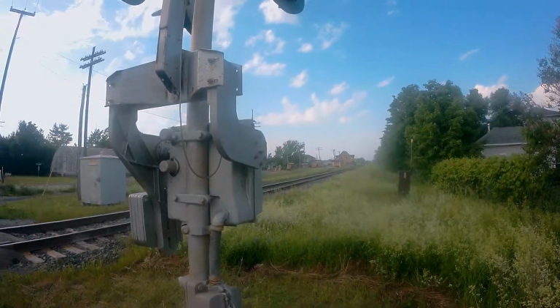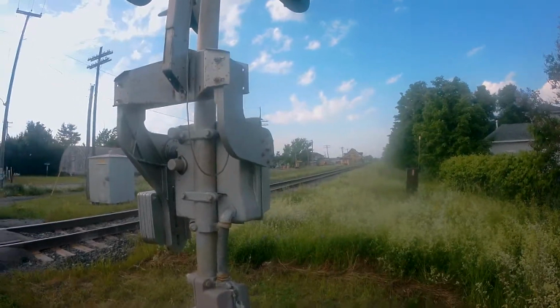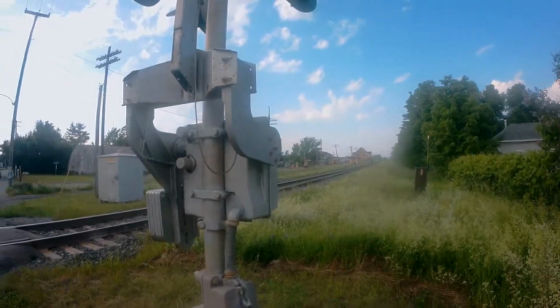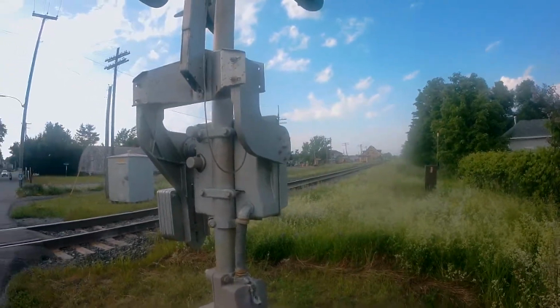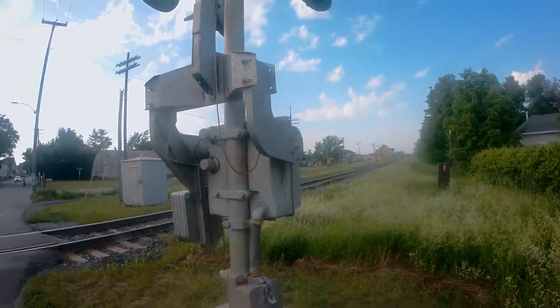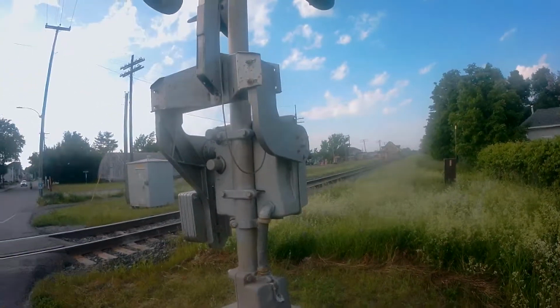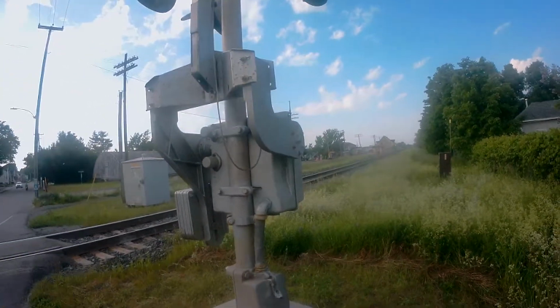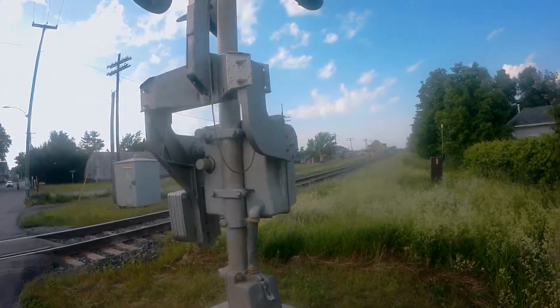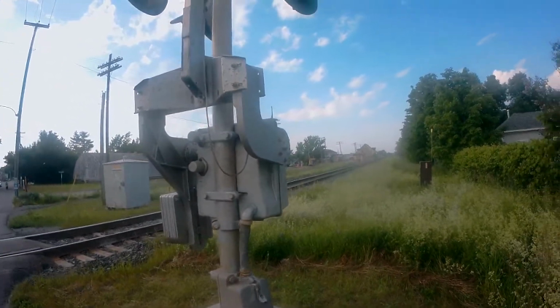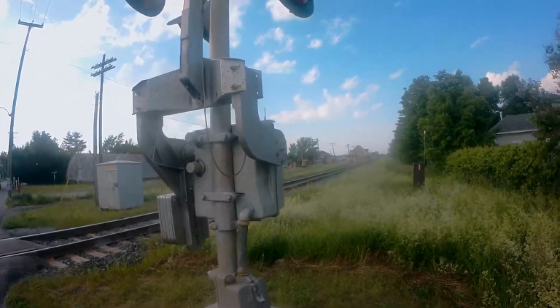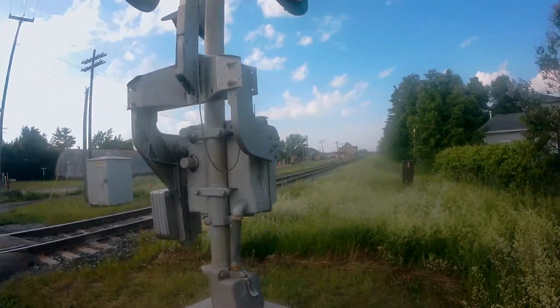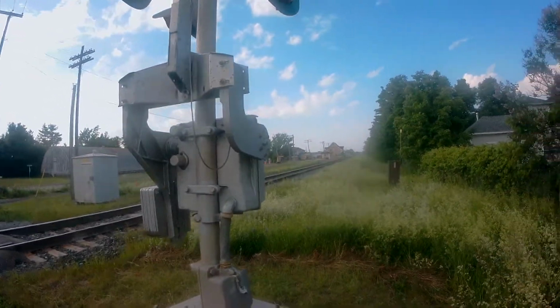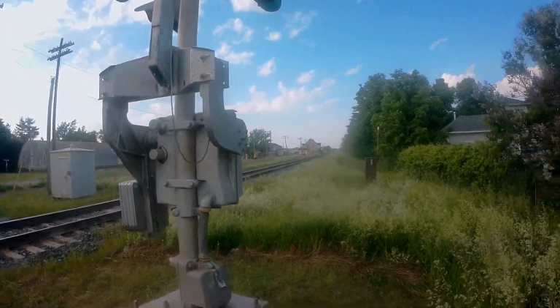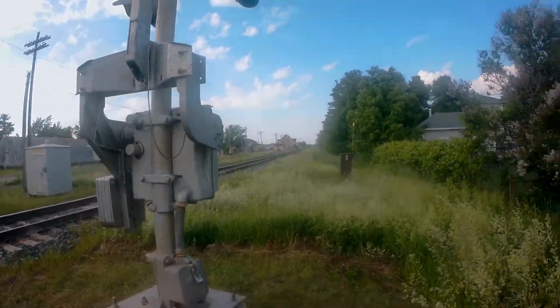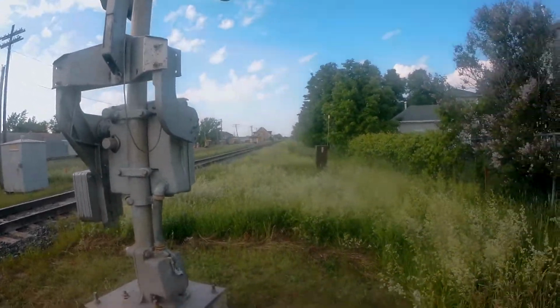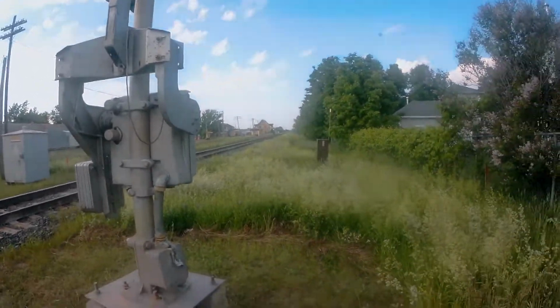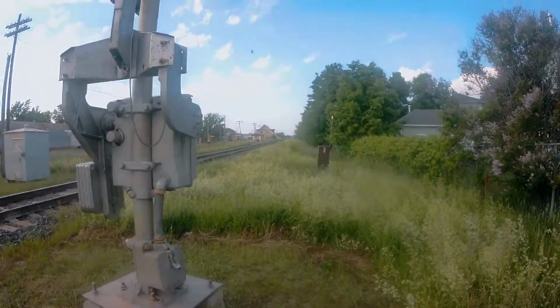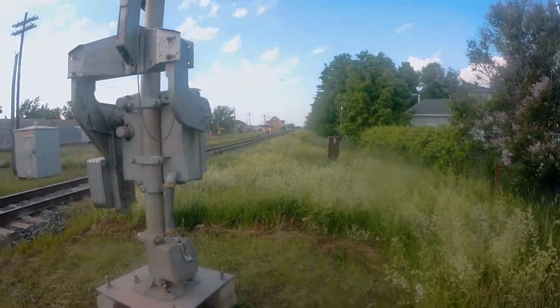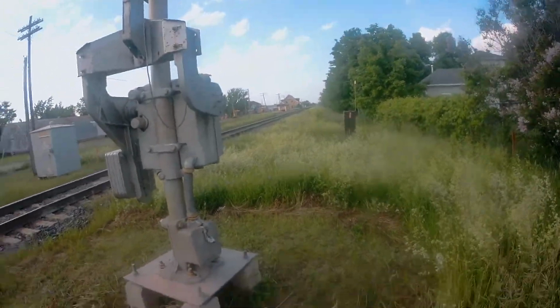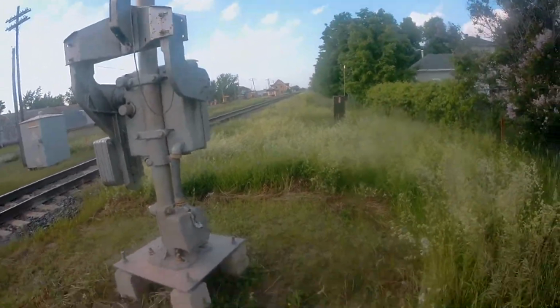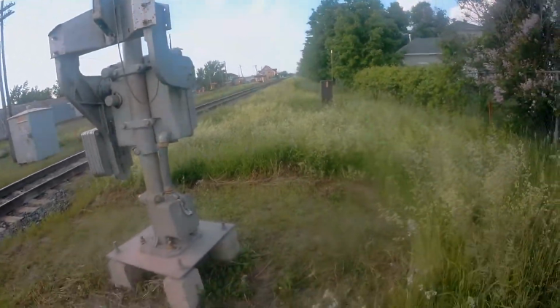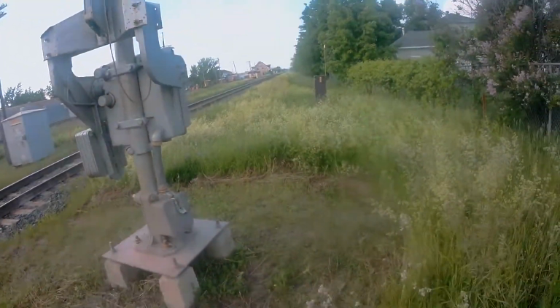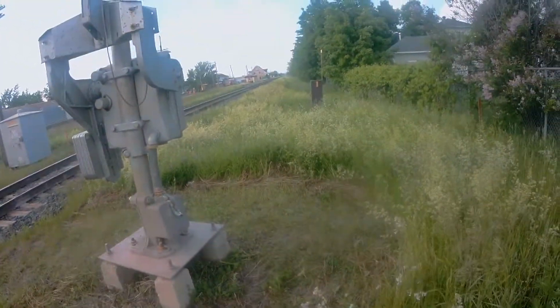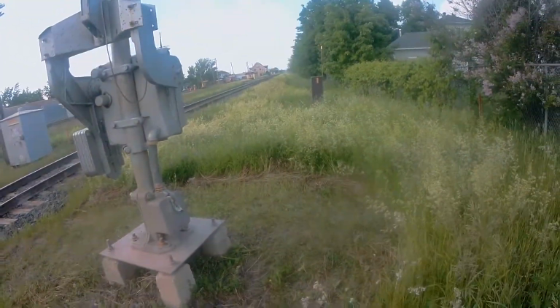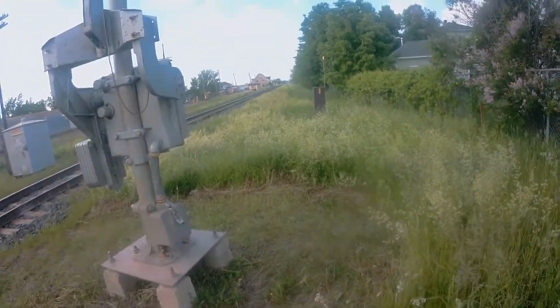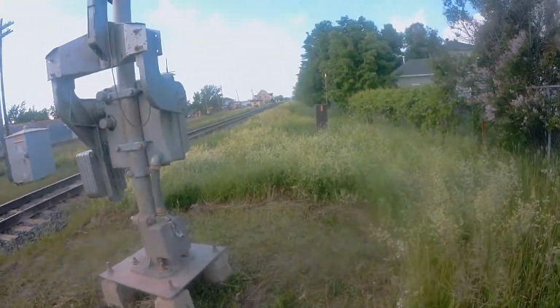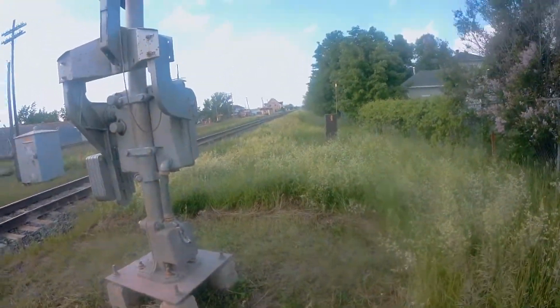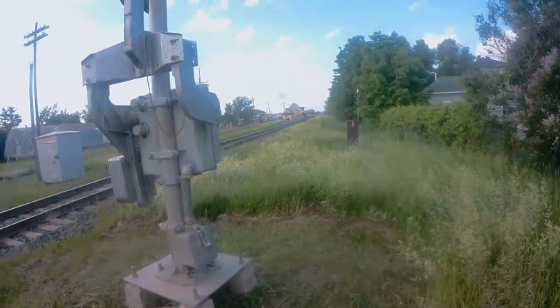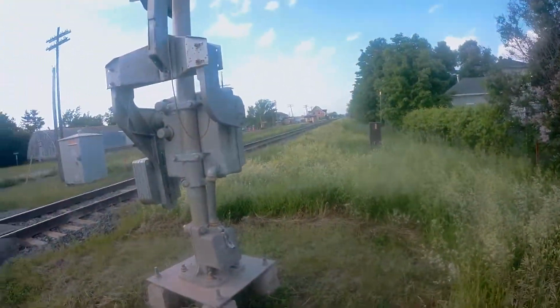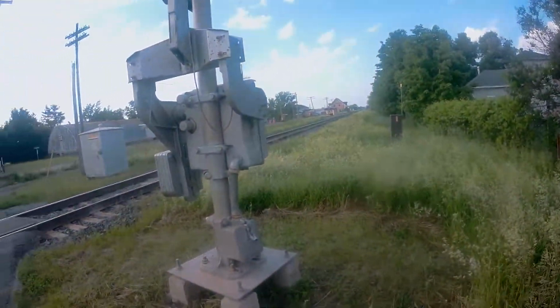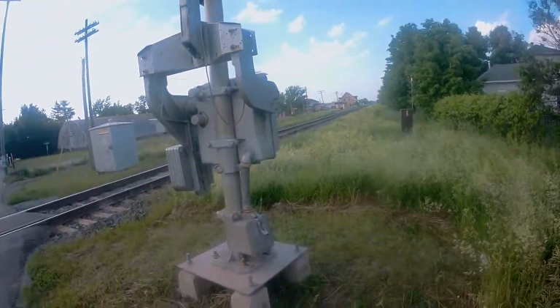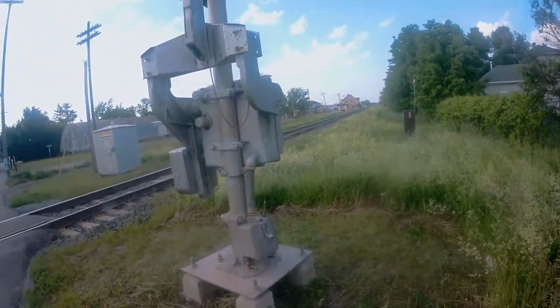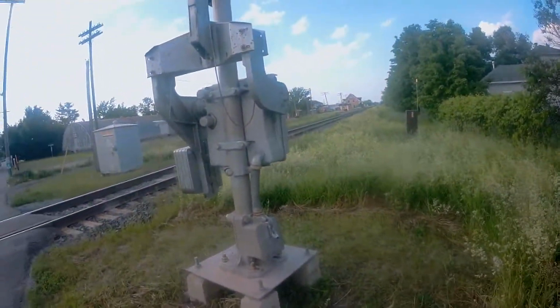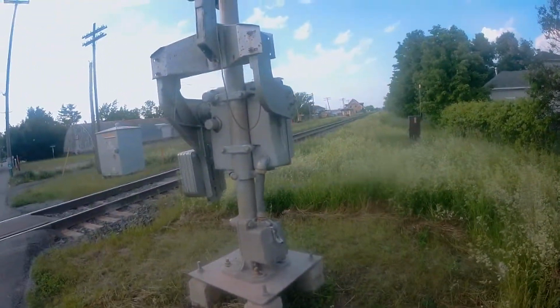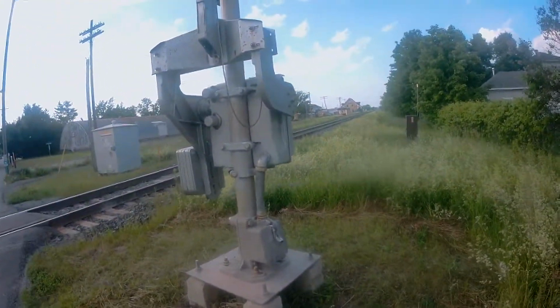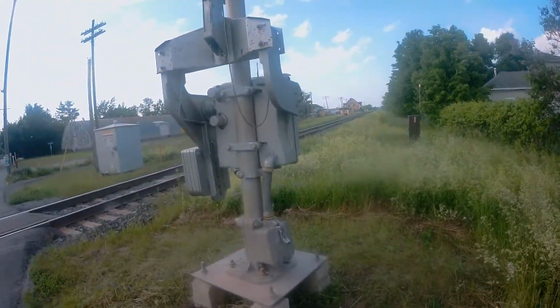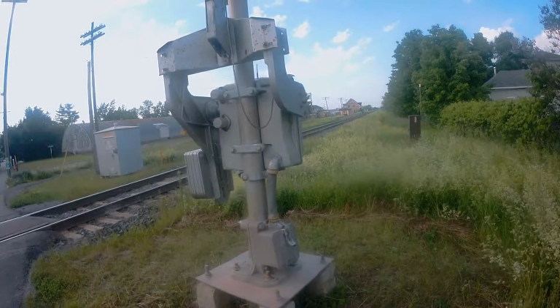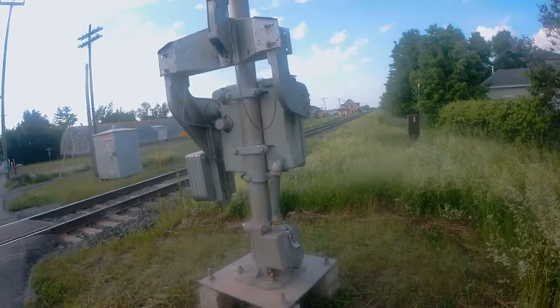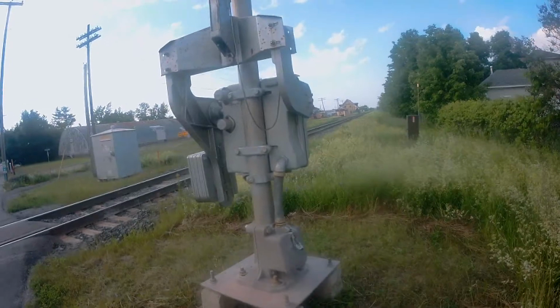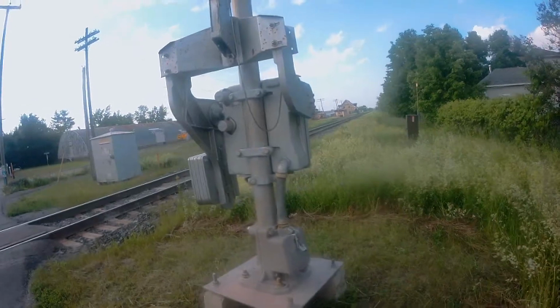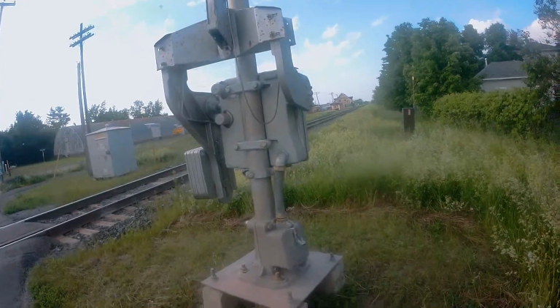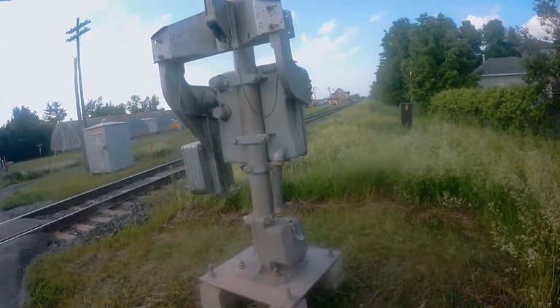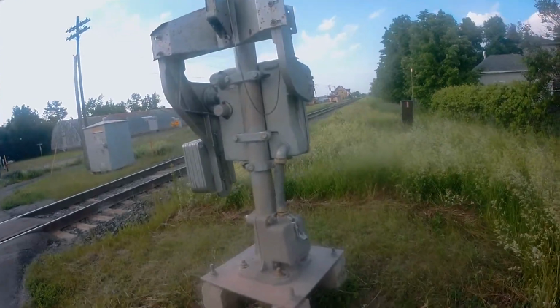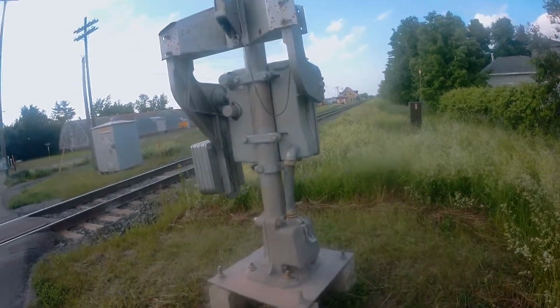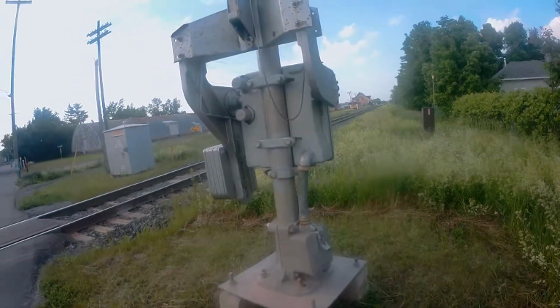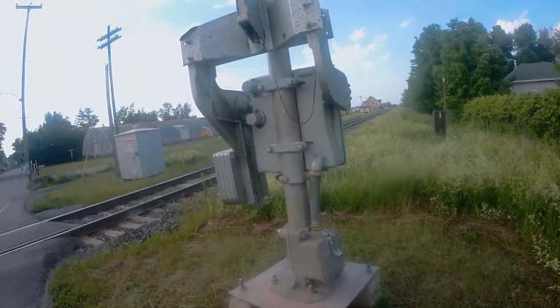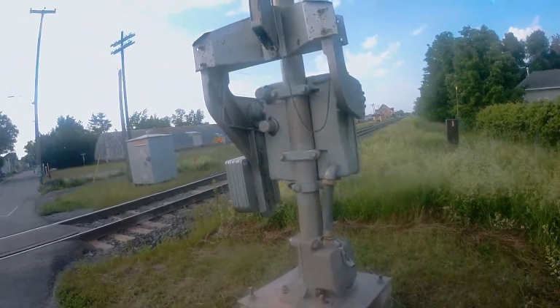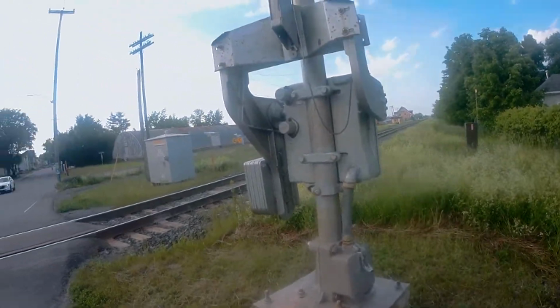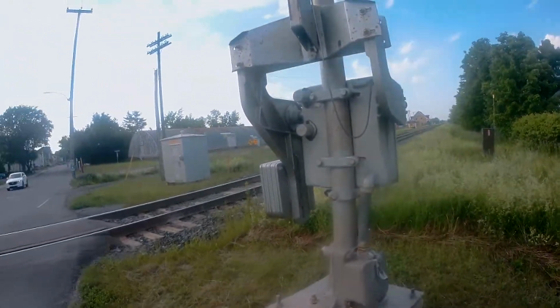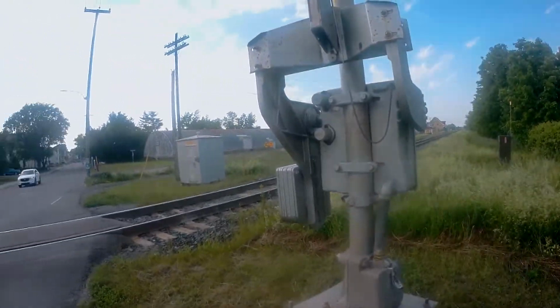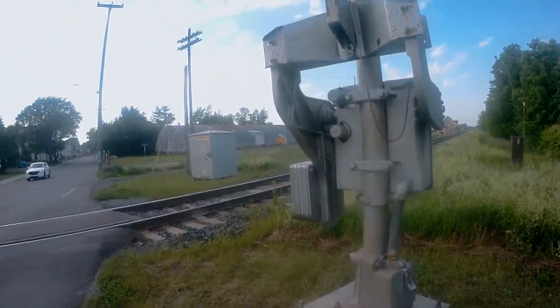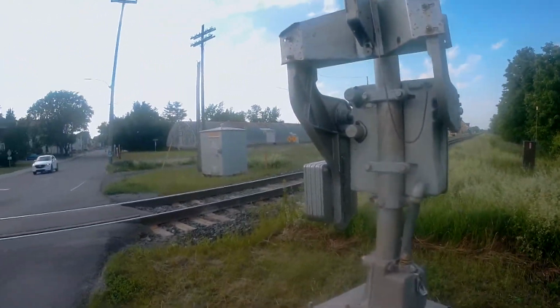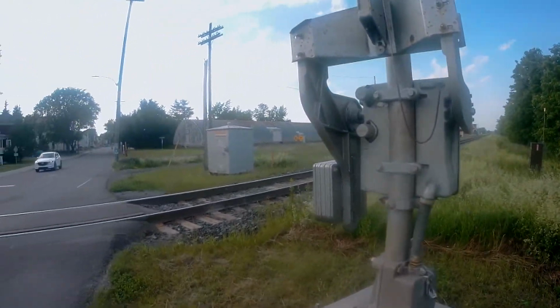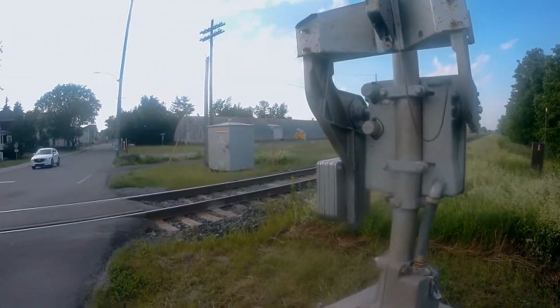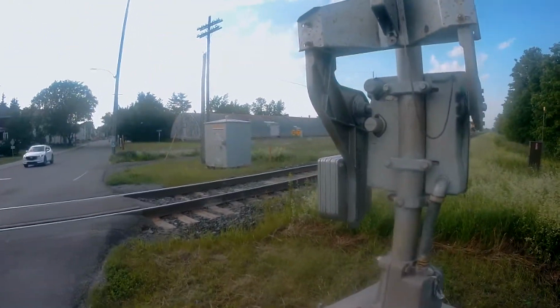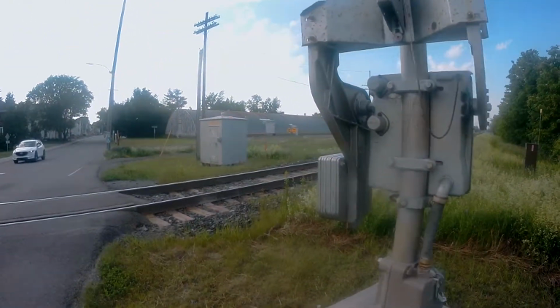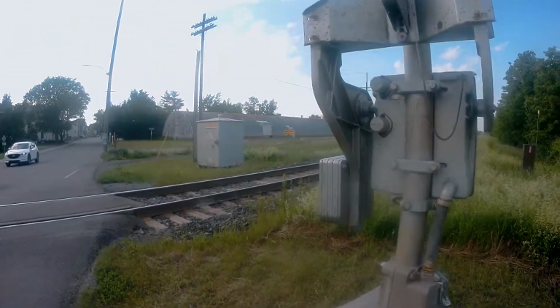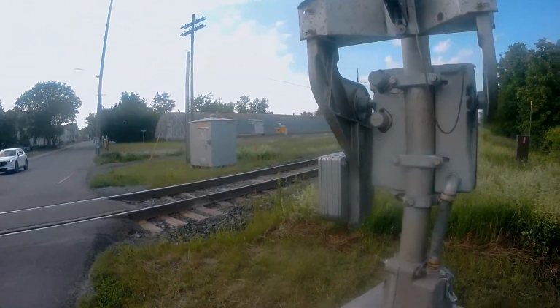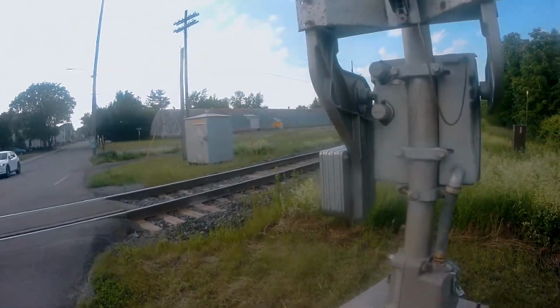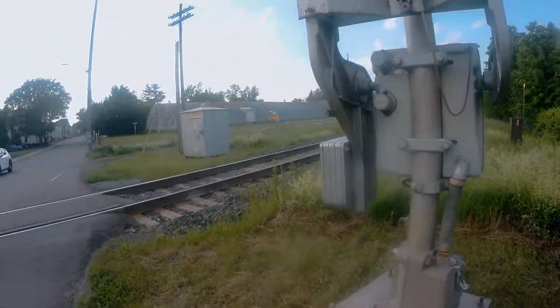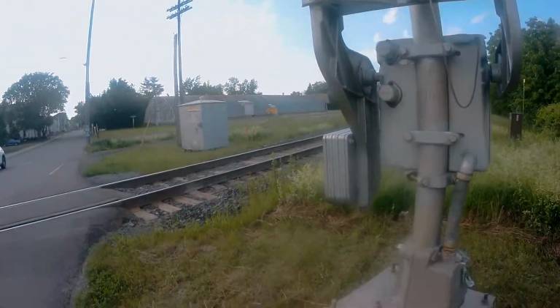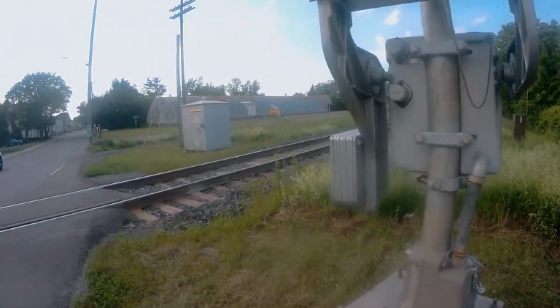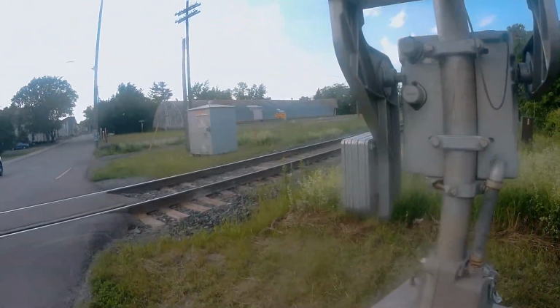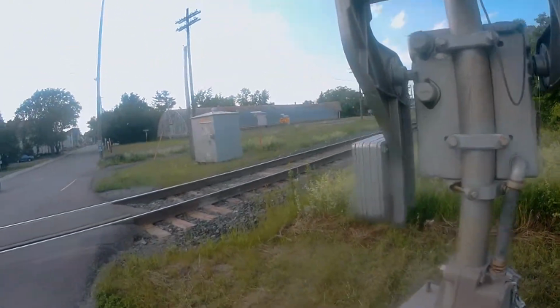Hi everyone, Truck & Train here. I'm on Tachy Street in Saint-Pascal, Quebec, and I show you this active railroad crossing.